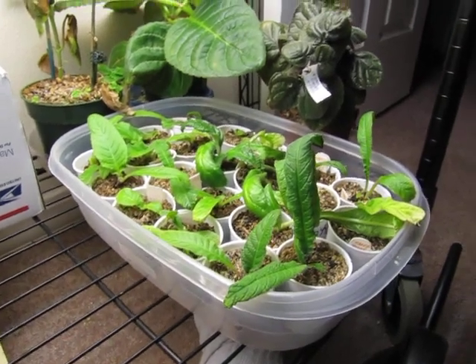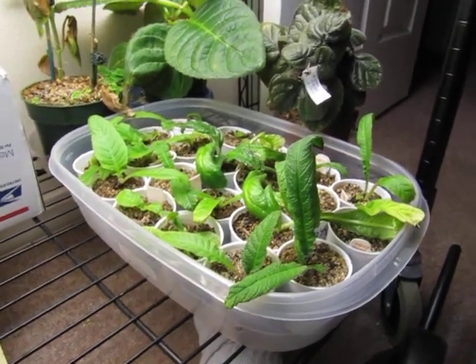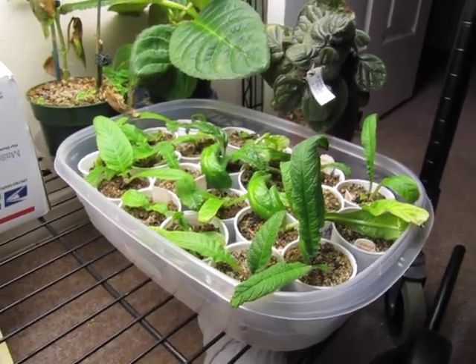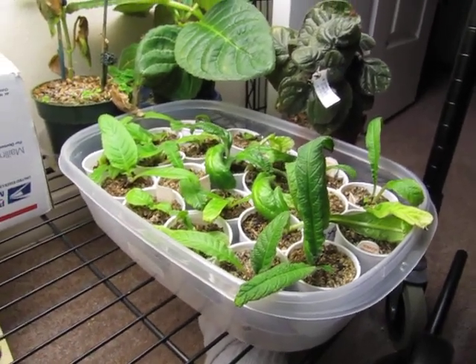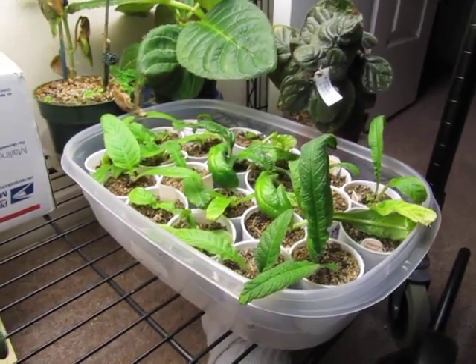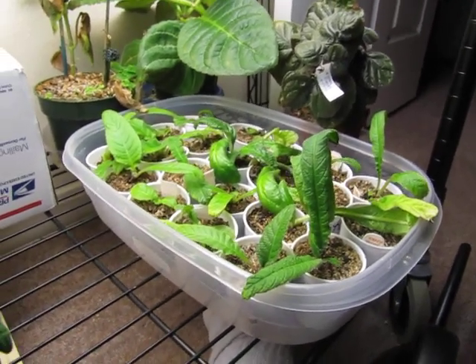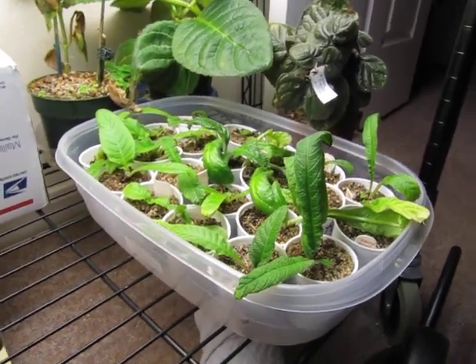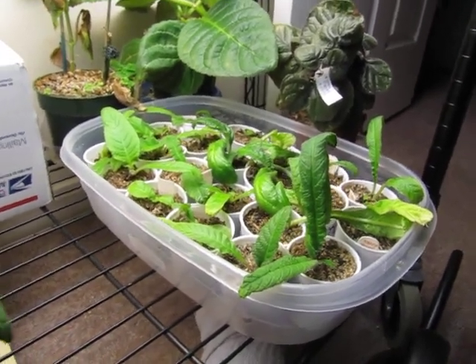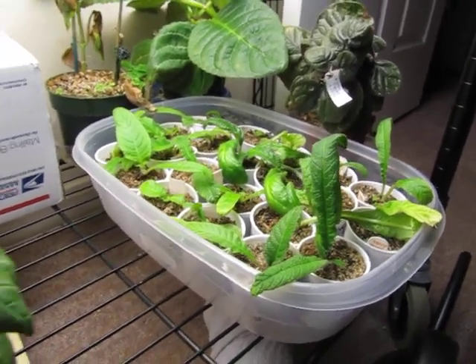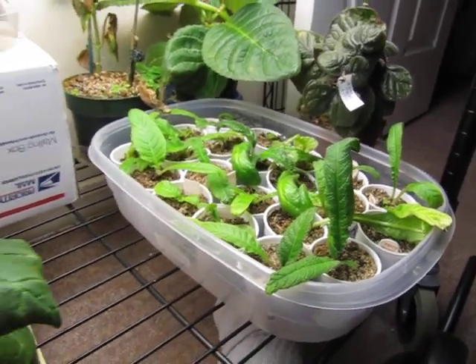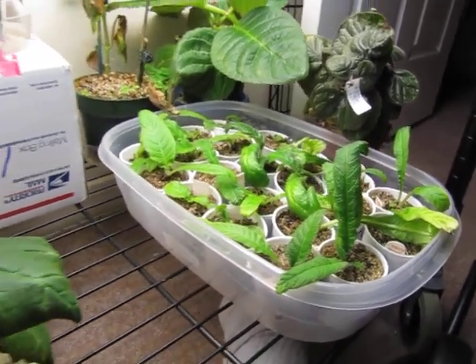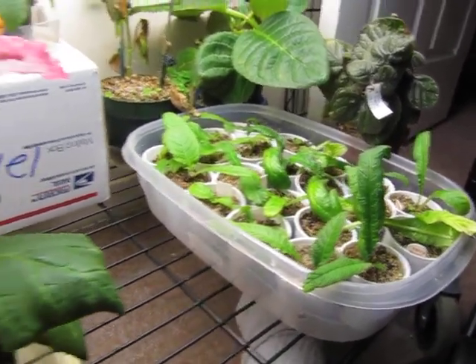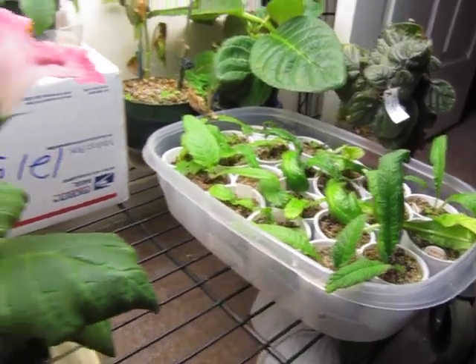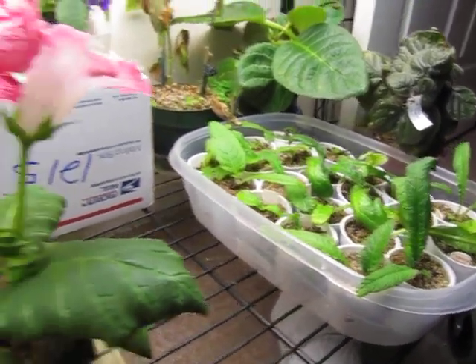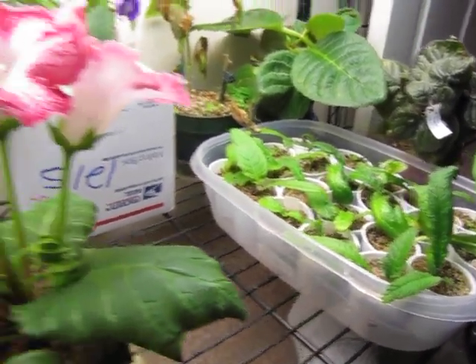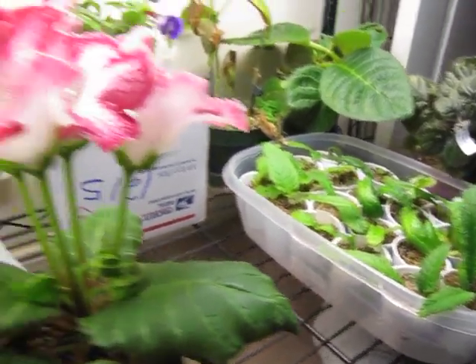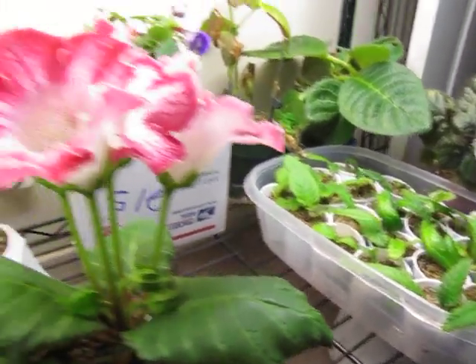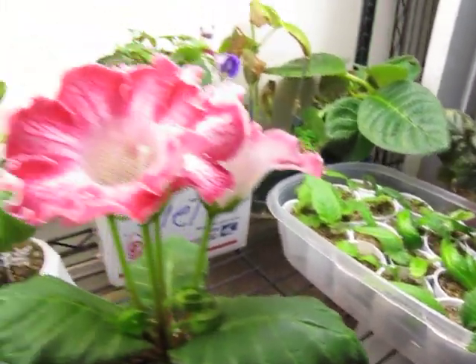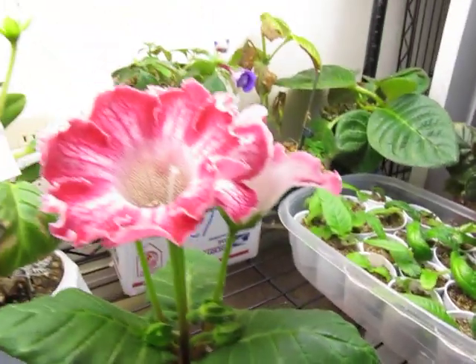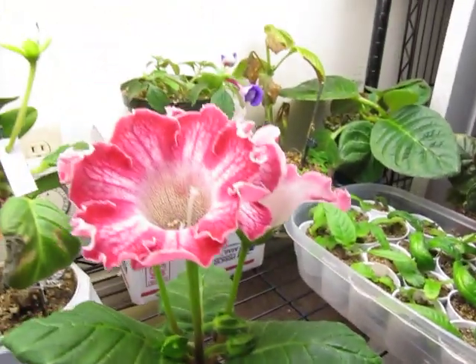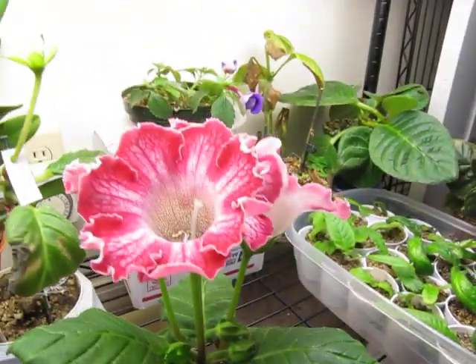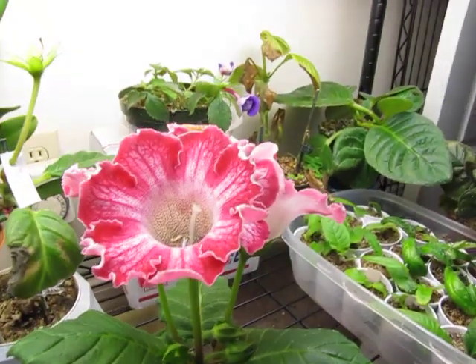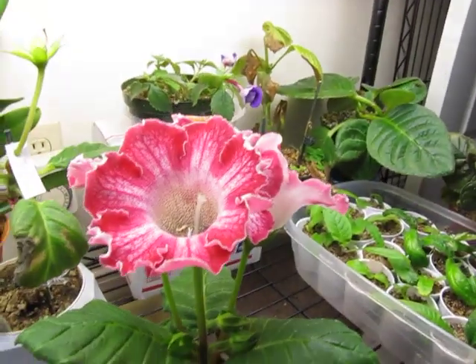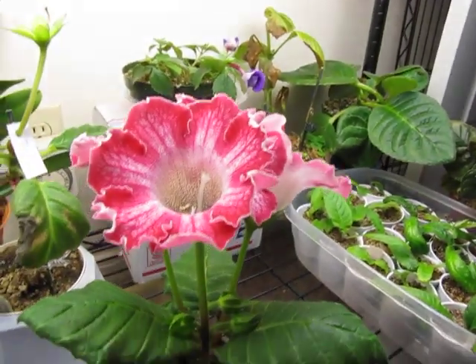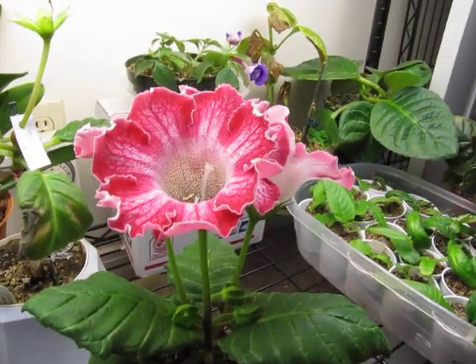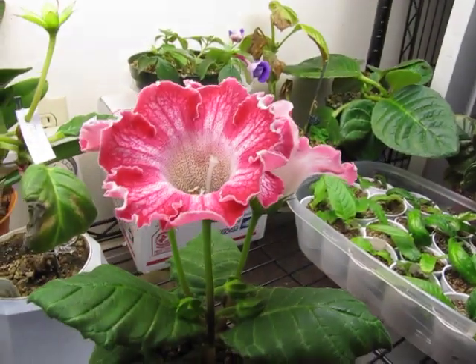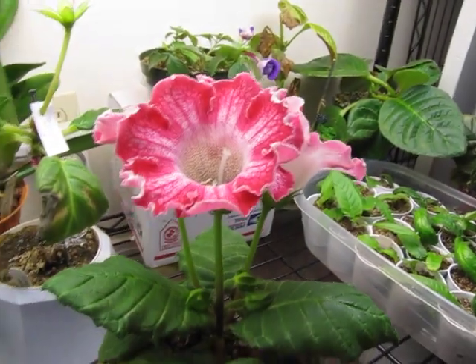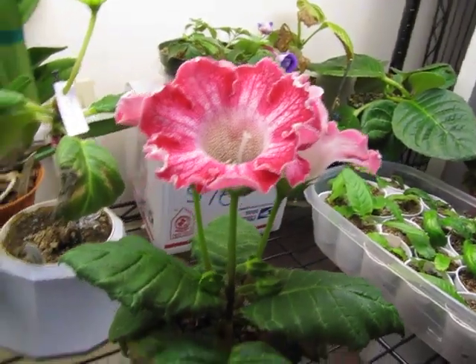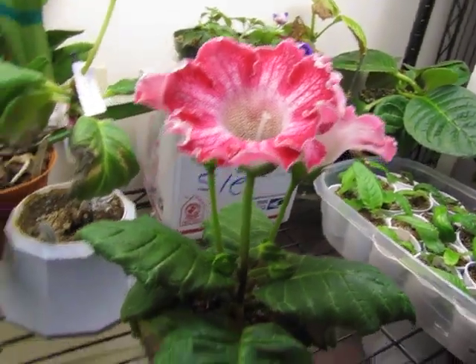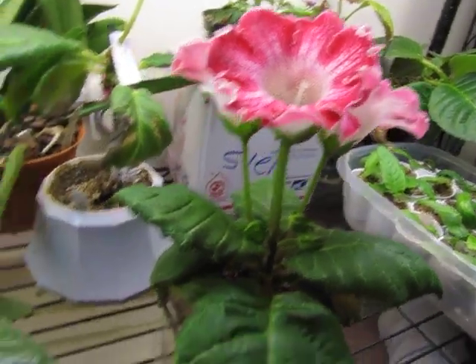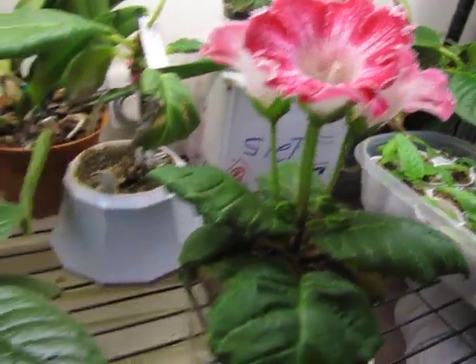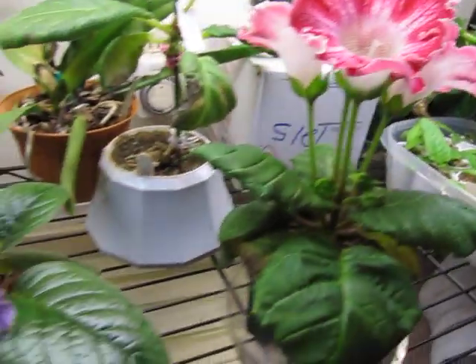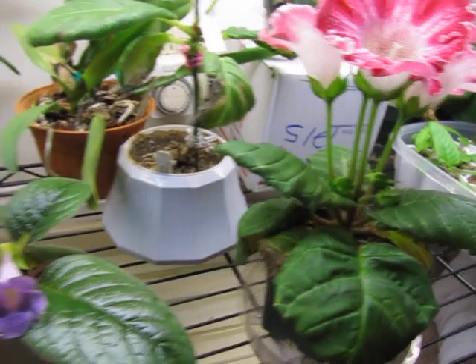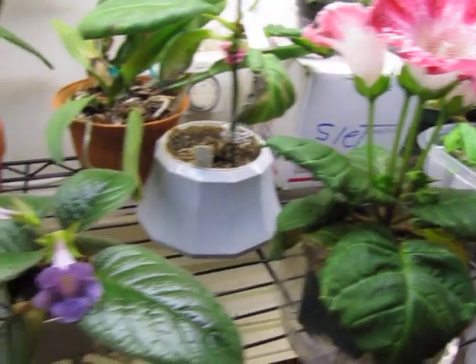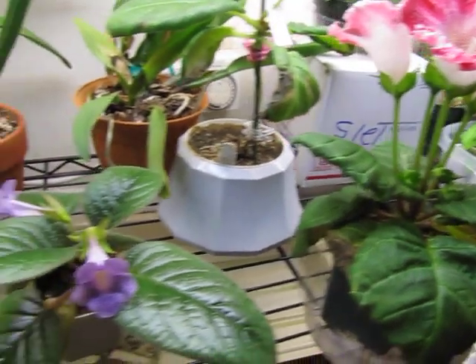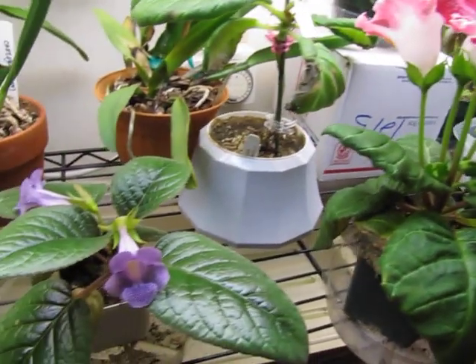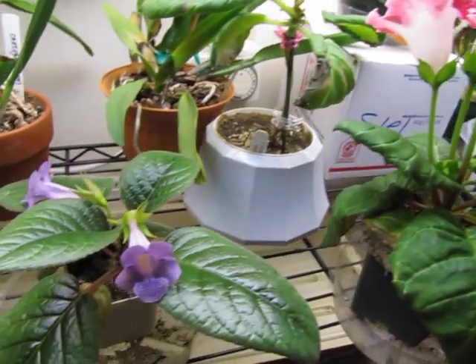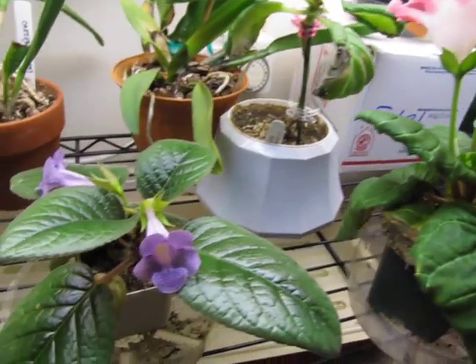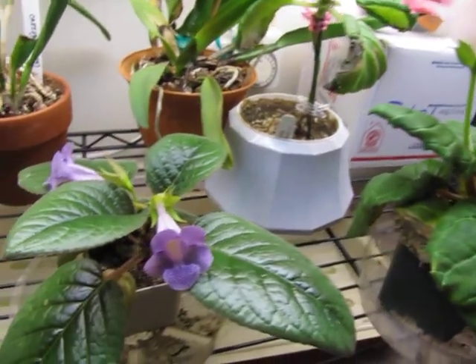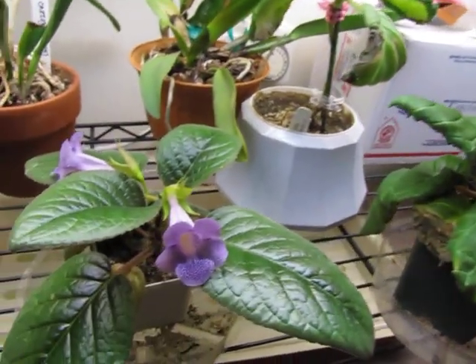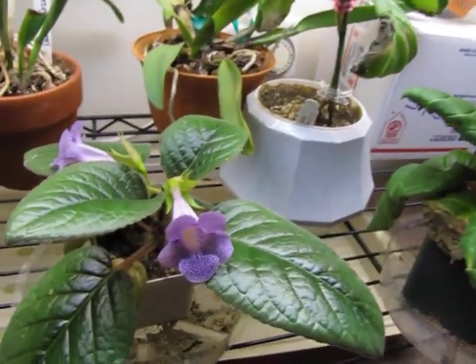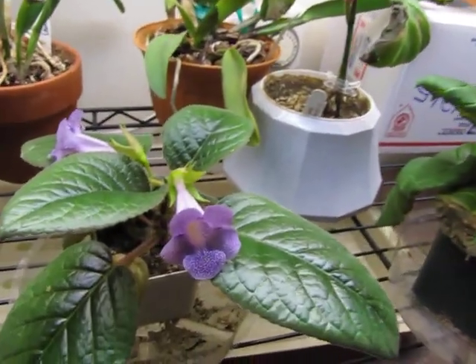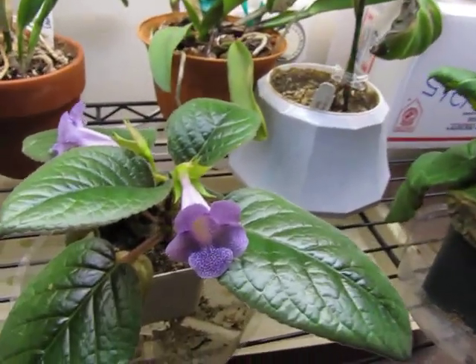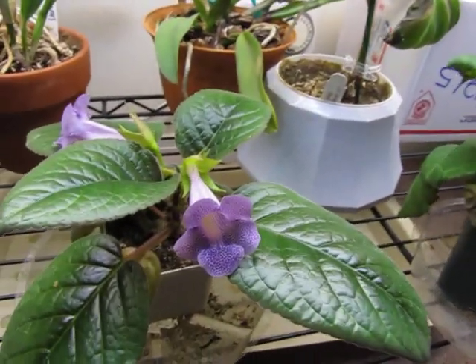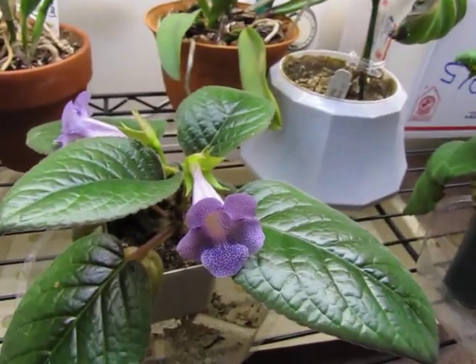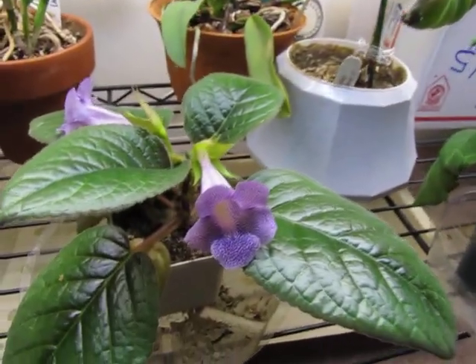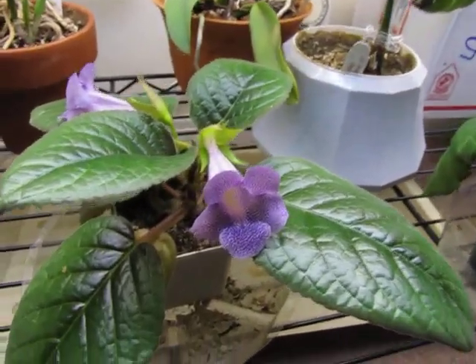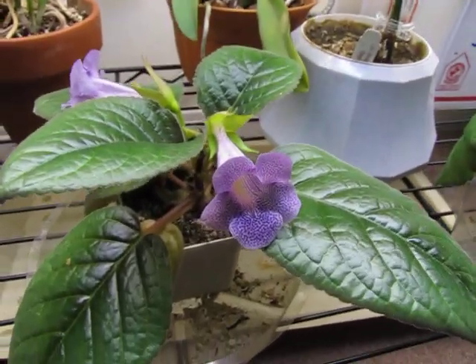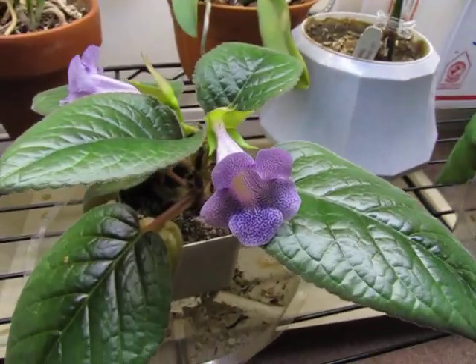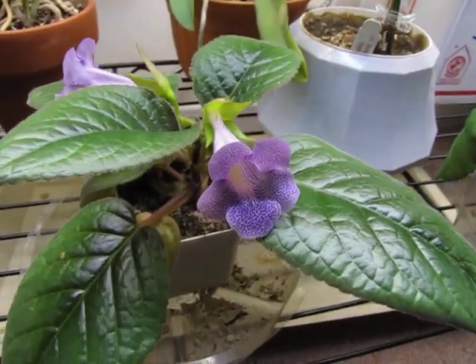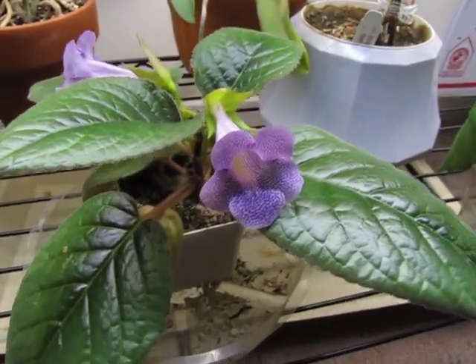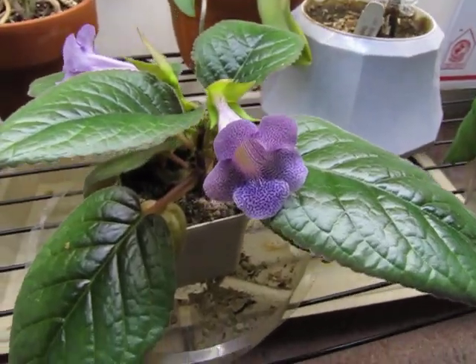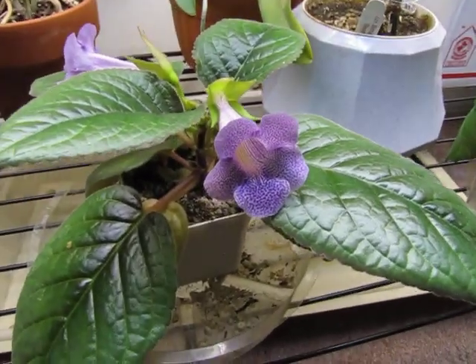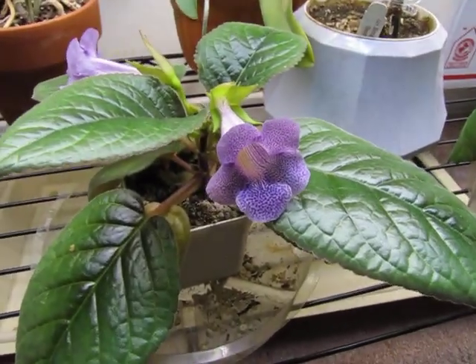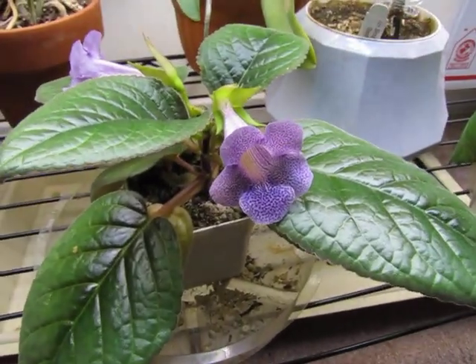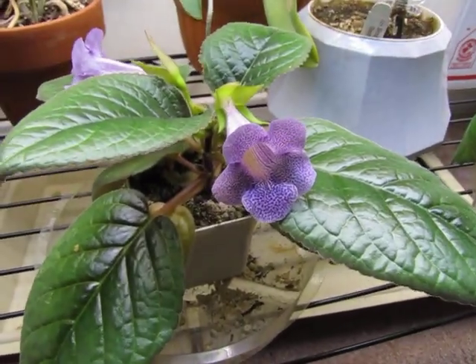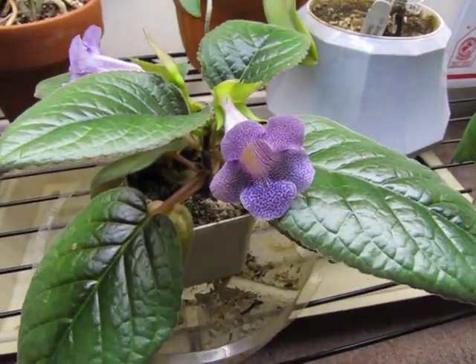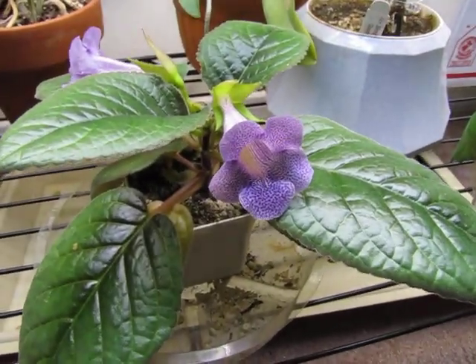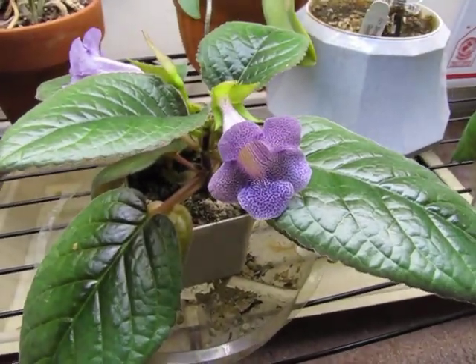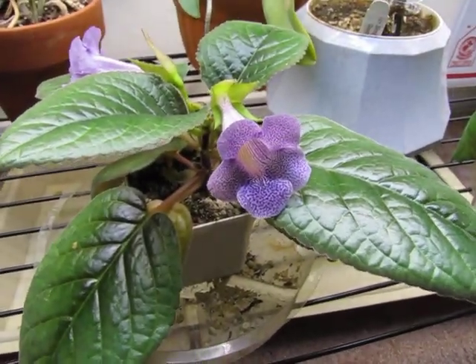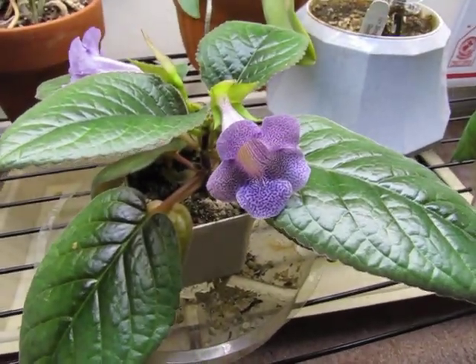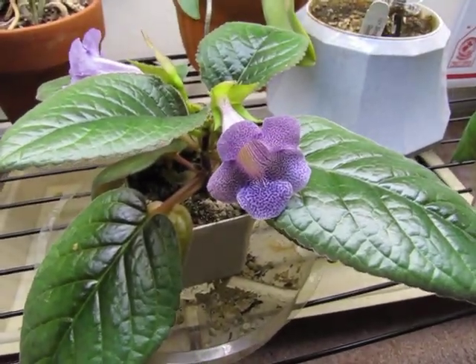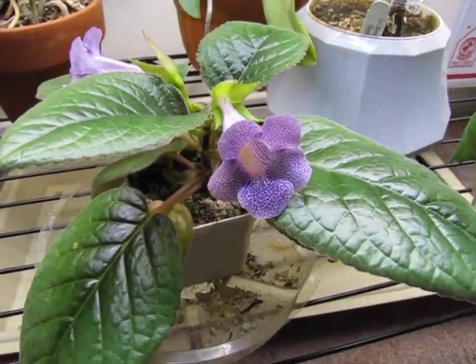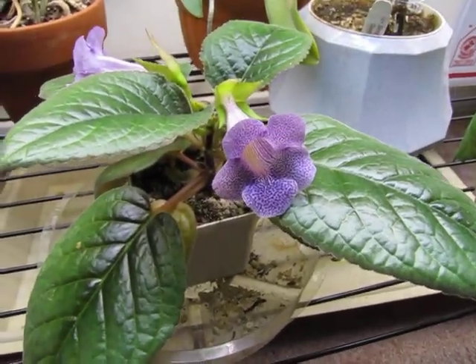And that's it — just a little update, mainly to show off the bloom of the Sinningia guttata.